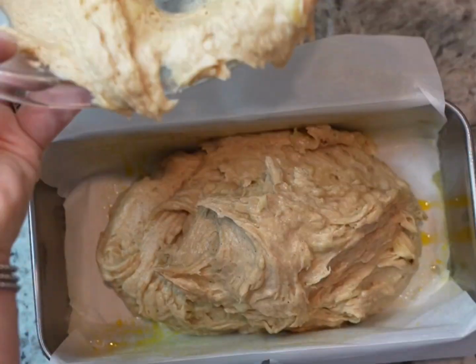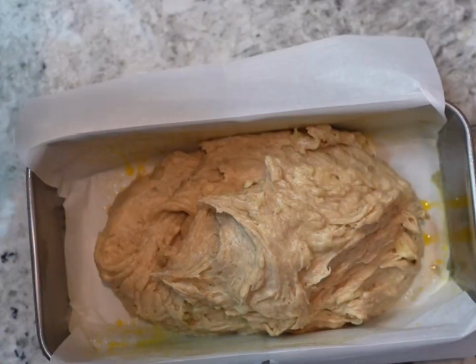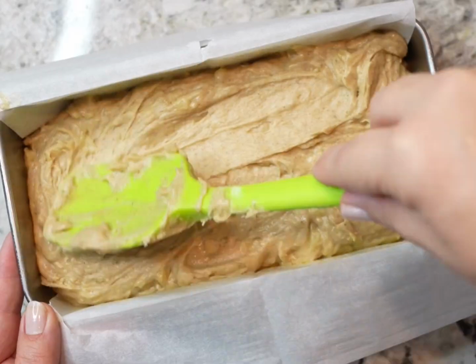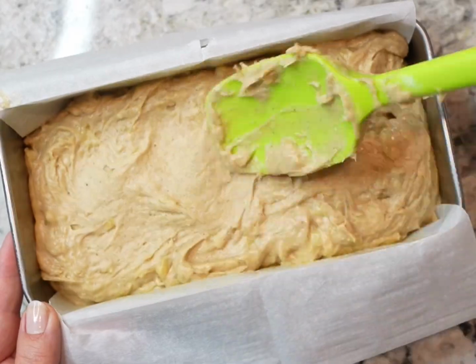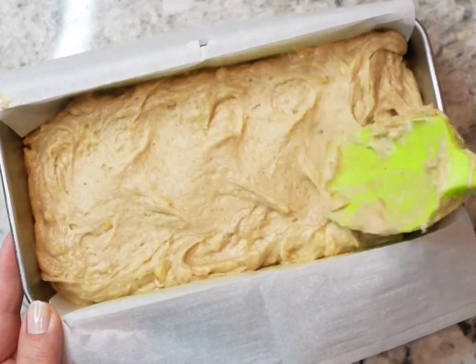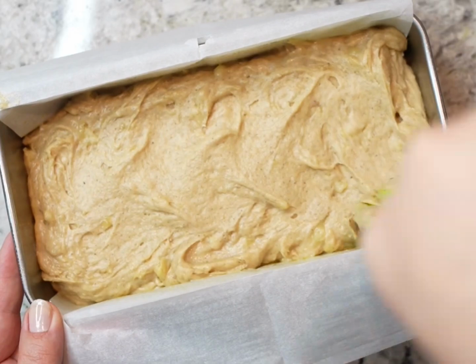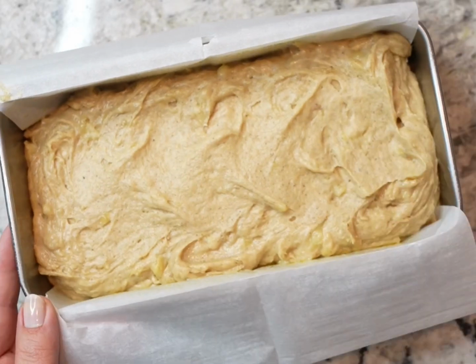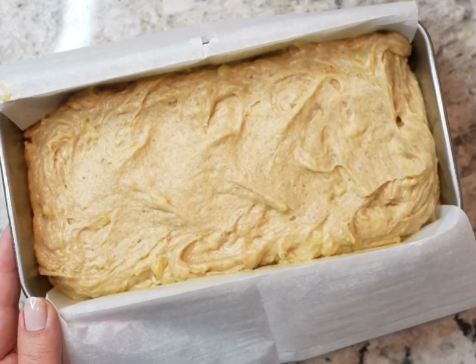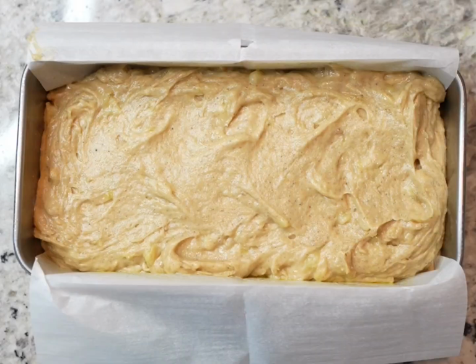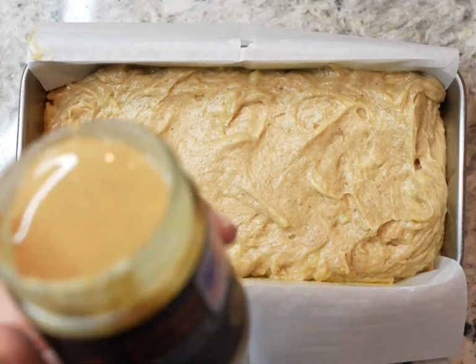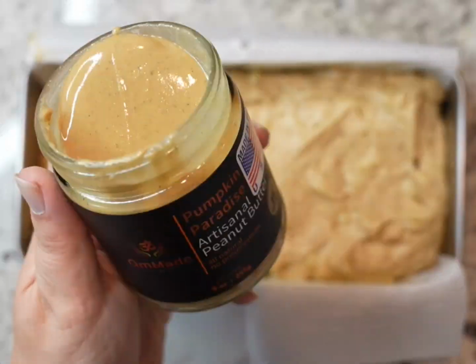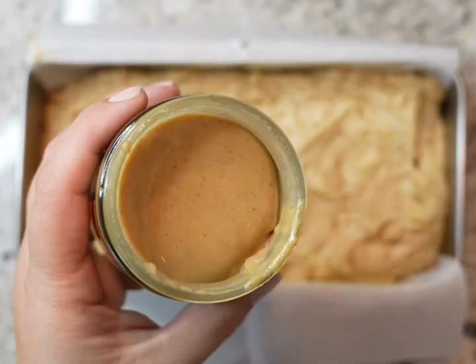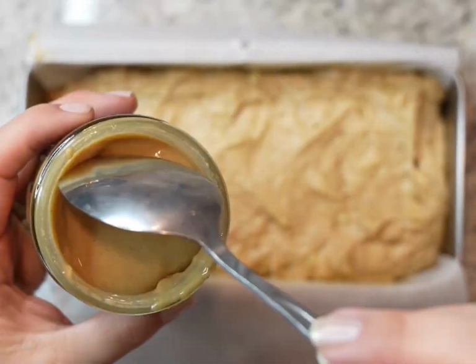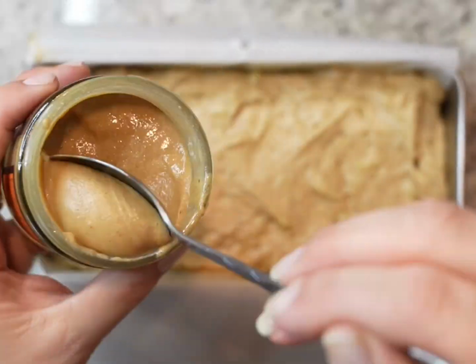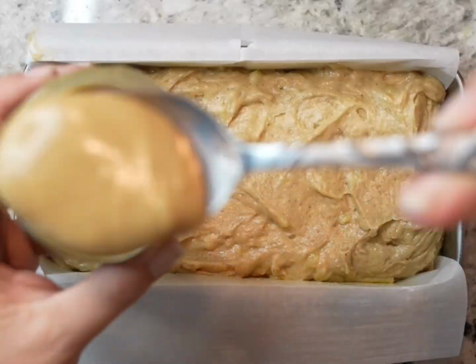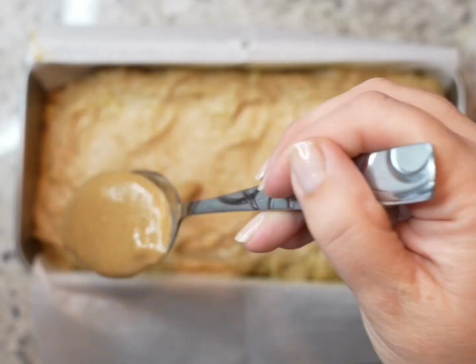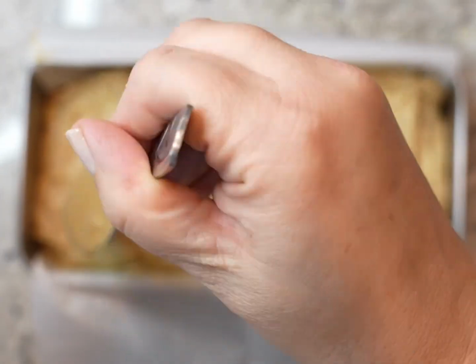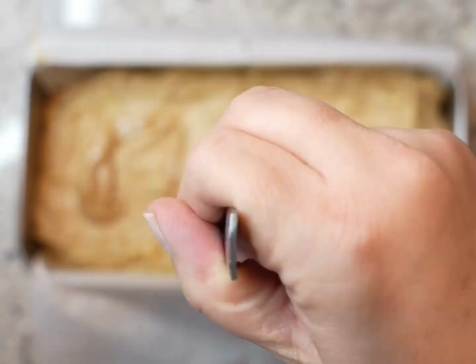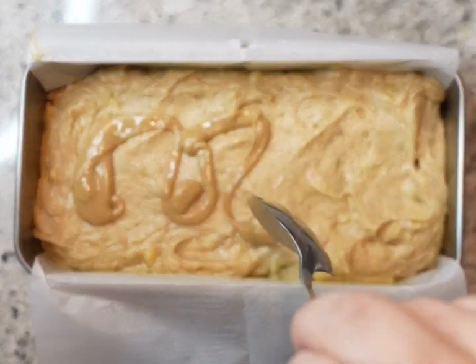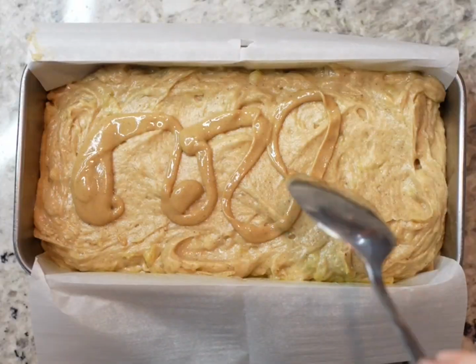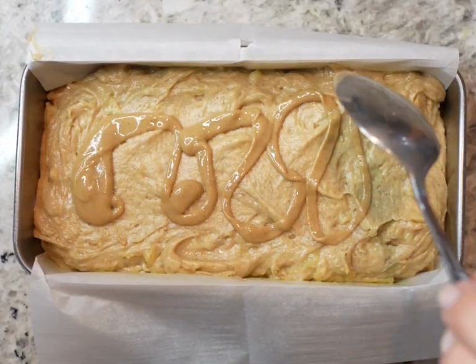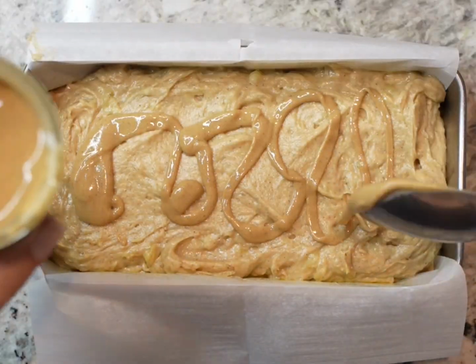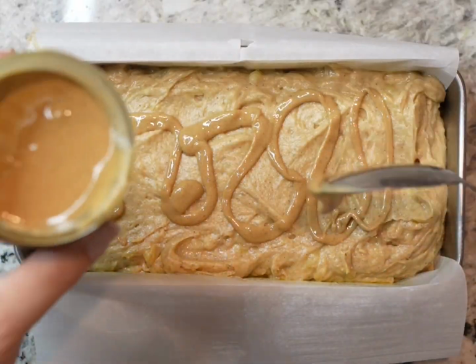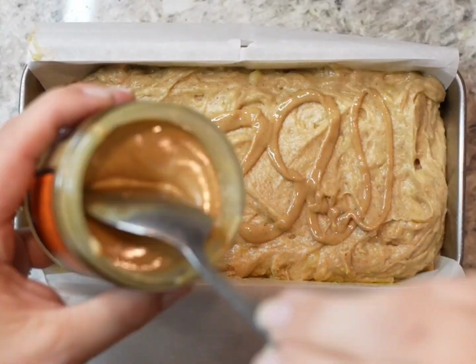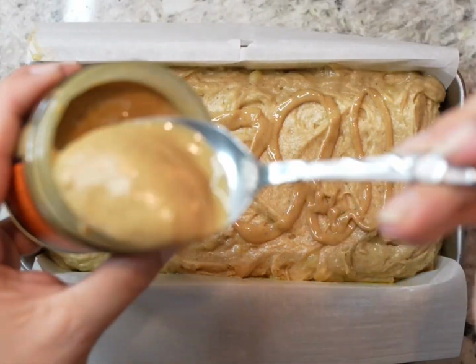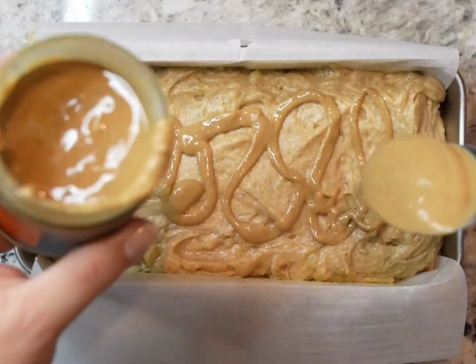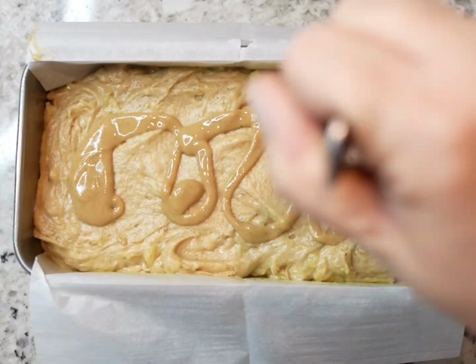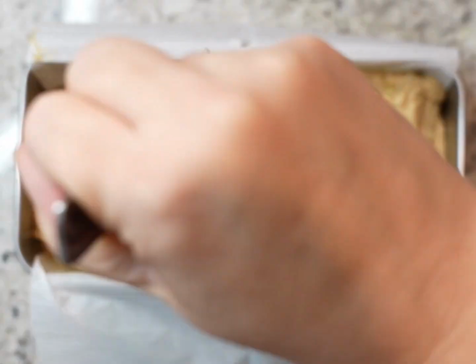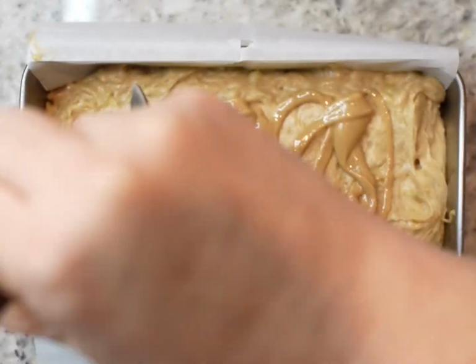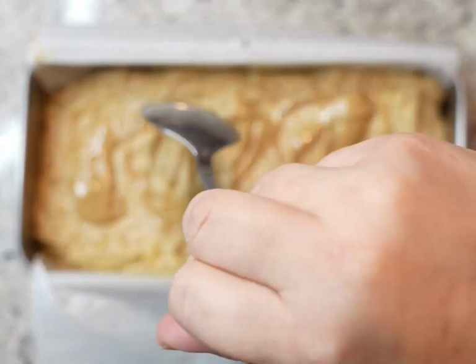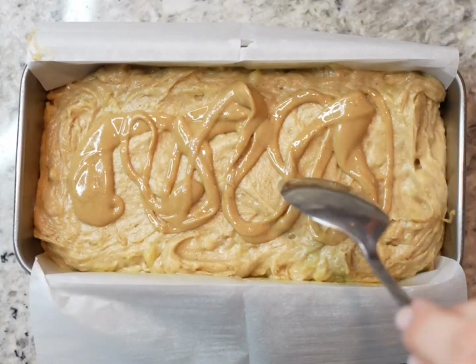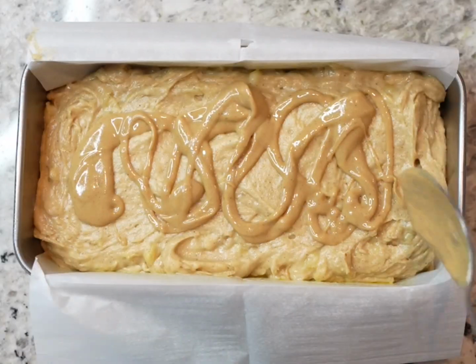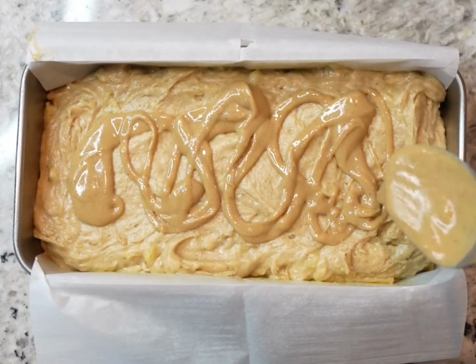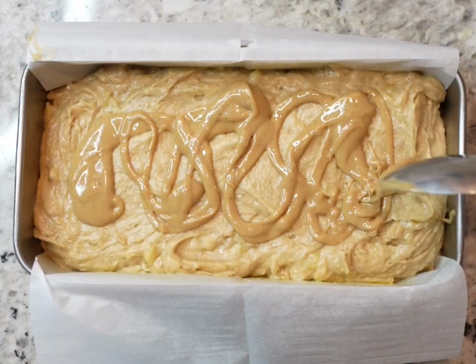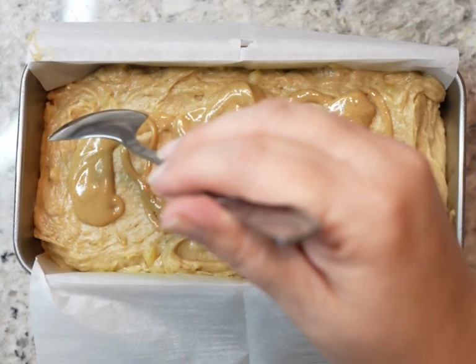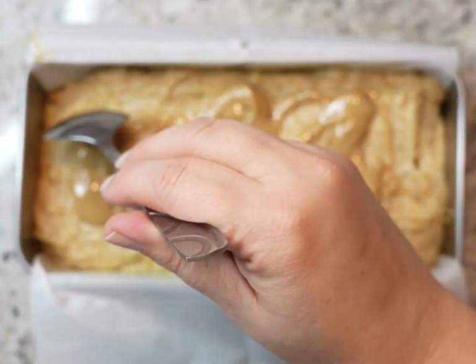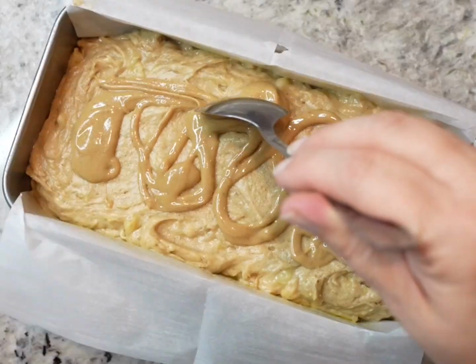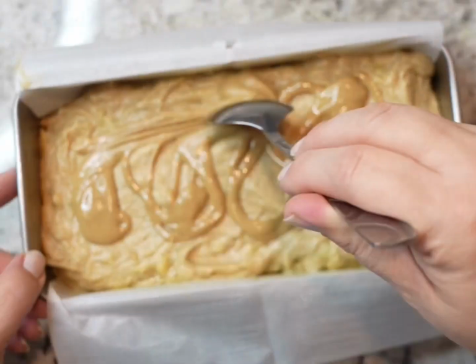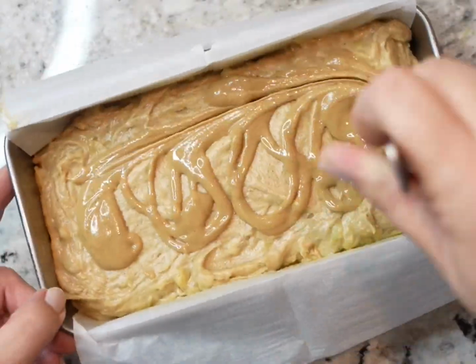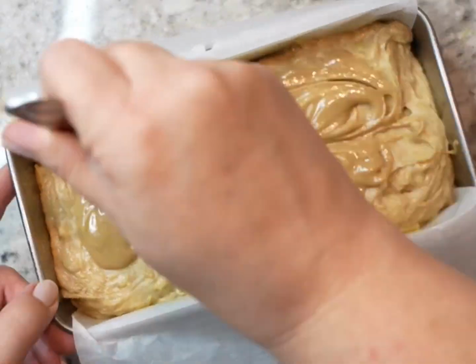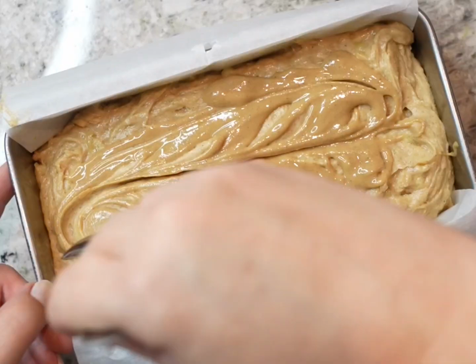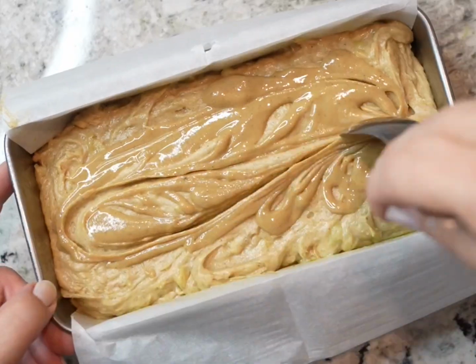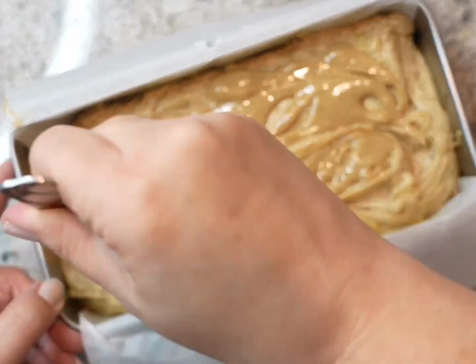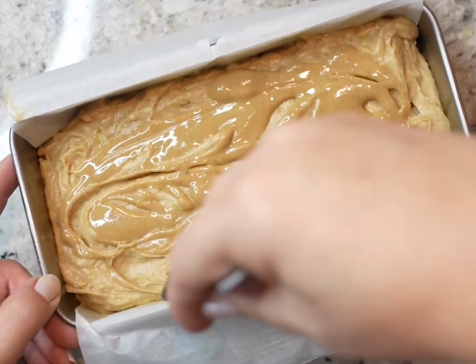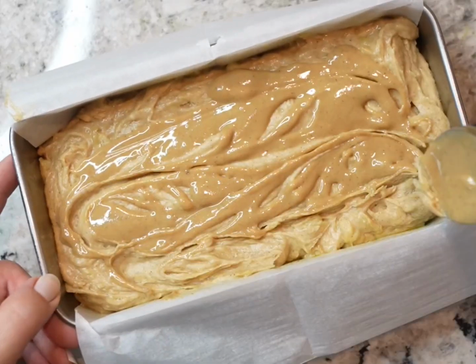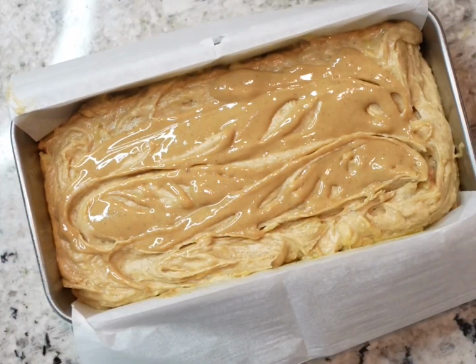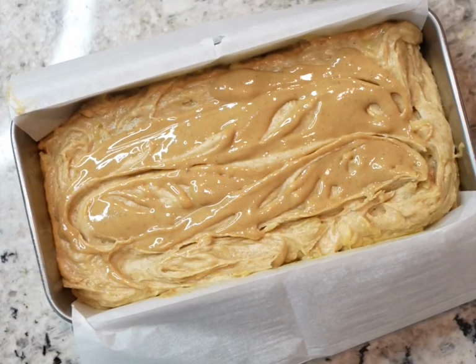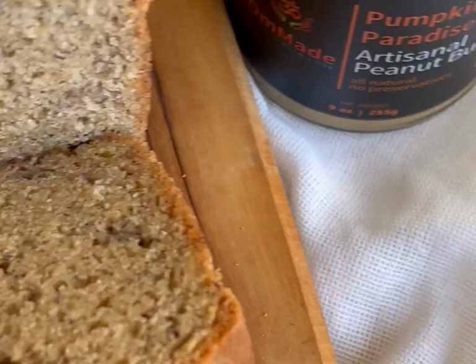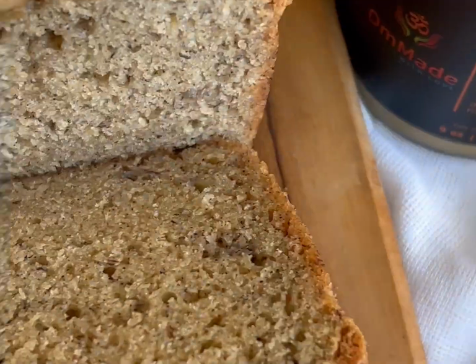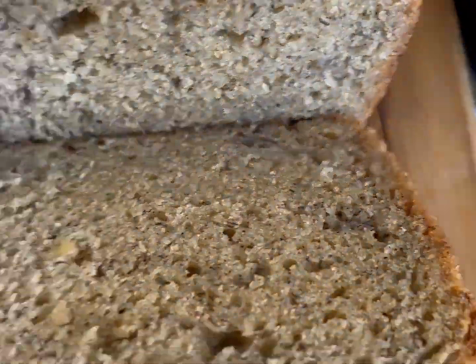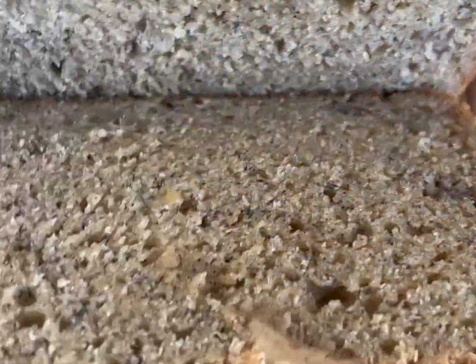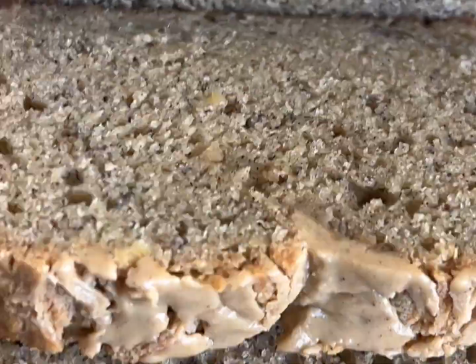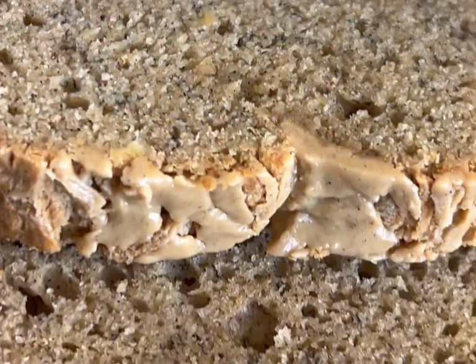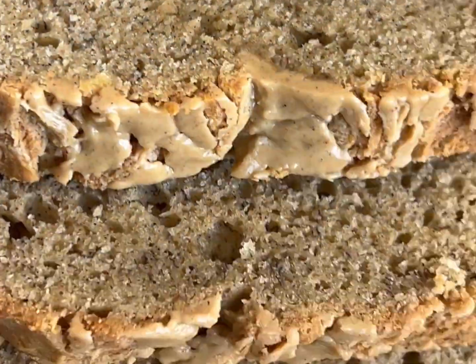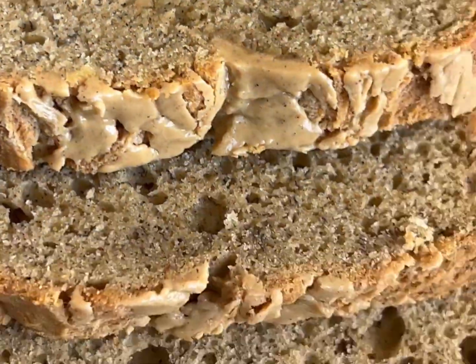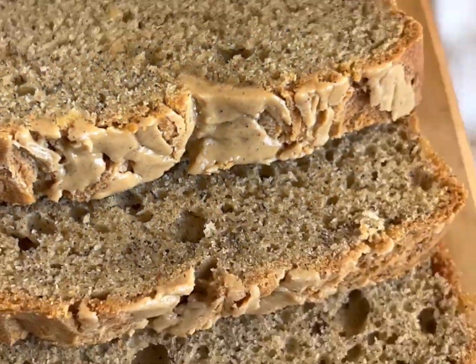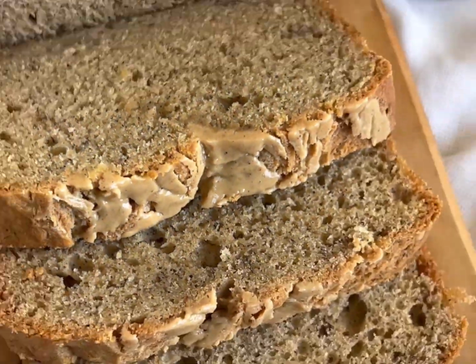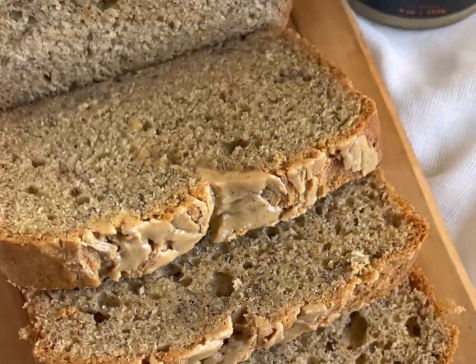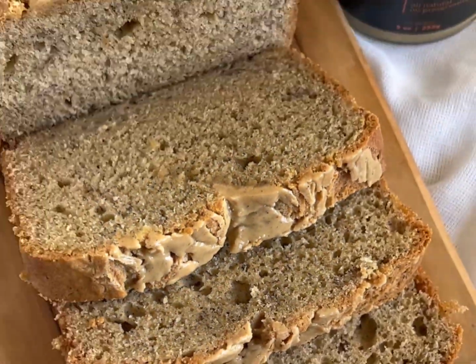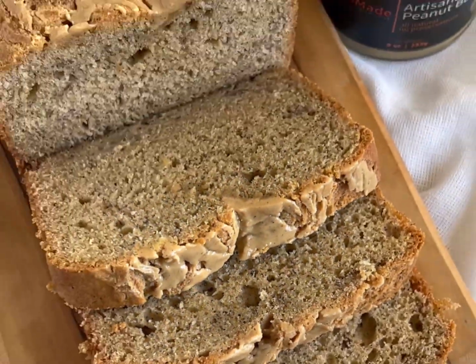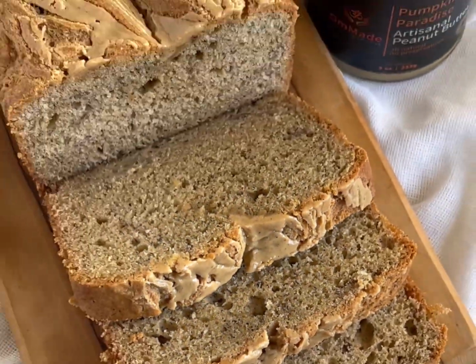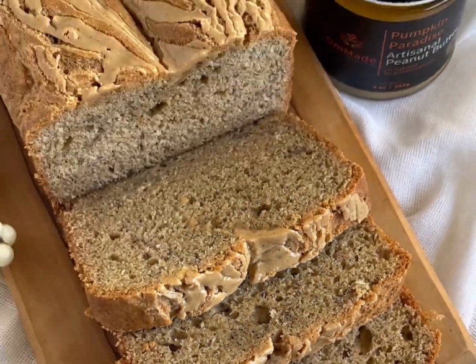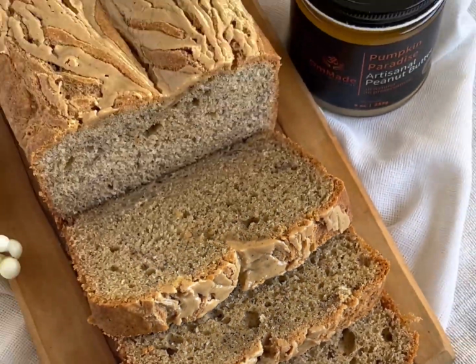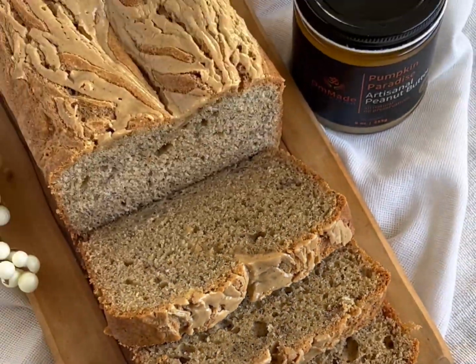Spoon the mixture into a bread pan, smooth the top, add a little bit of peanut butter drizzle, and then bake. We hope you and your family enjoy the recipe. Thanks for watching!